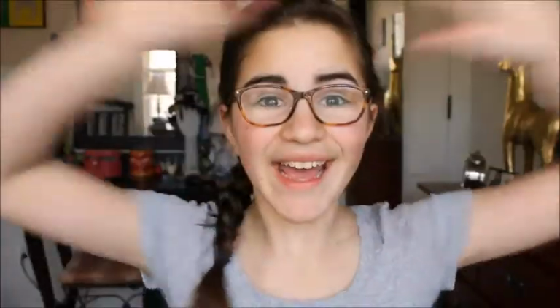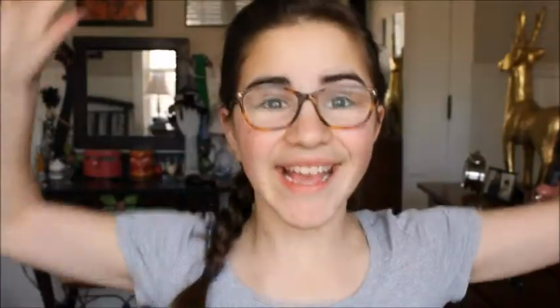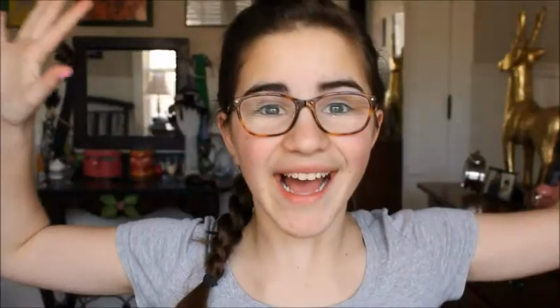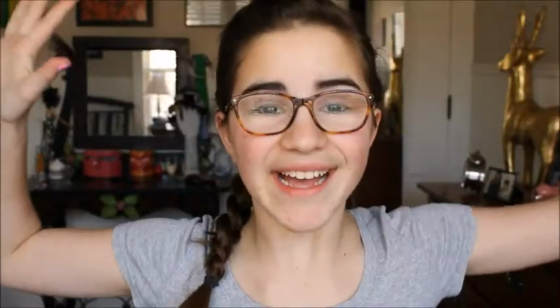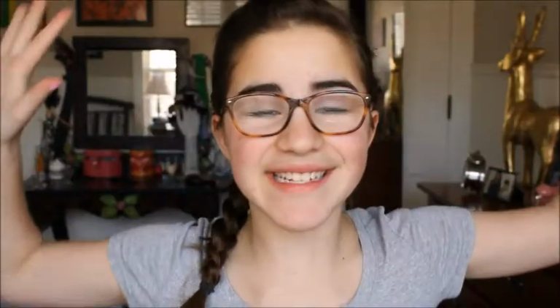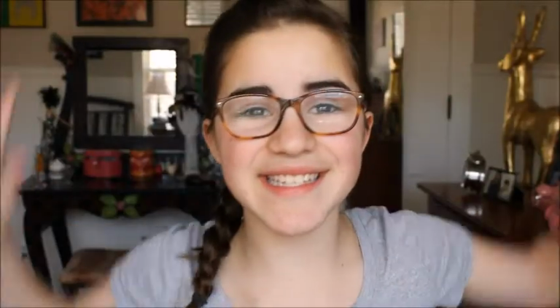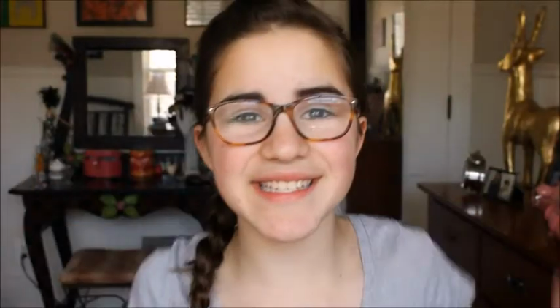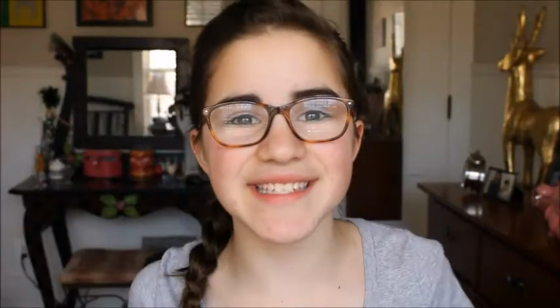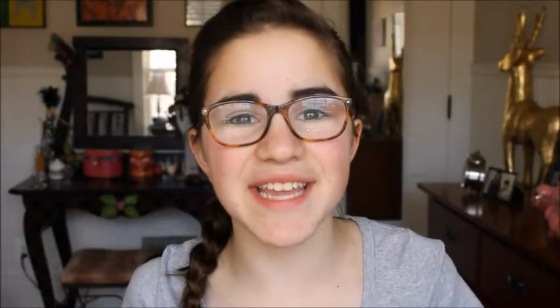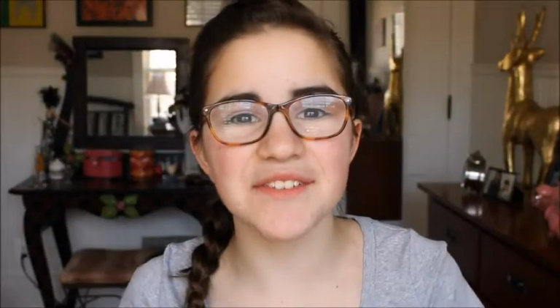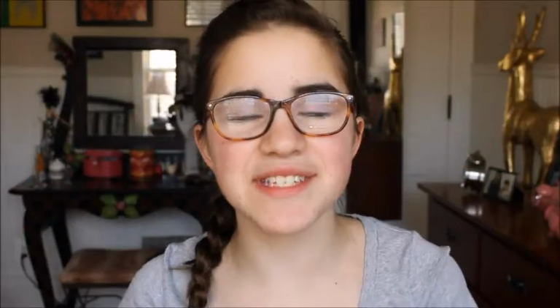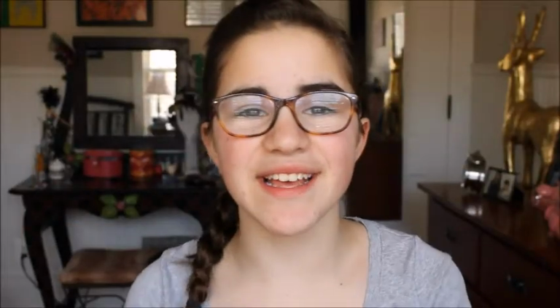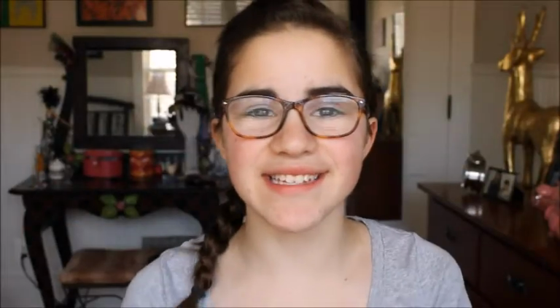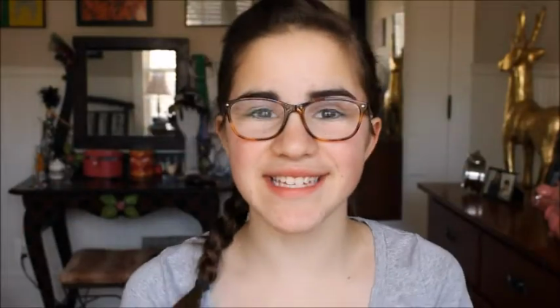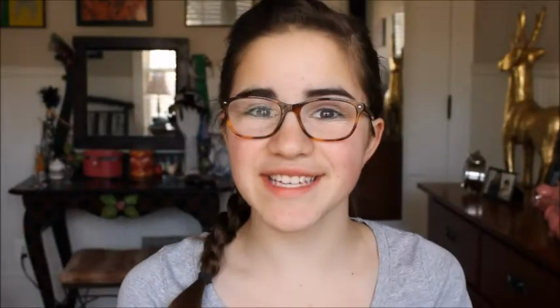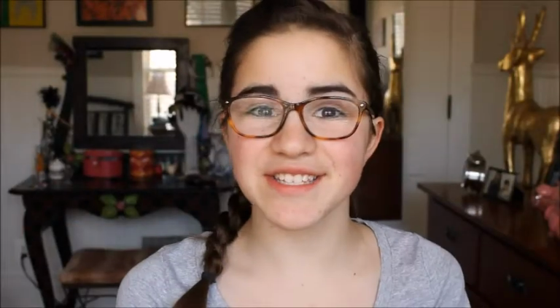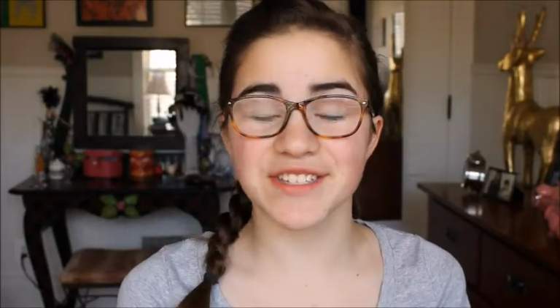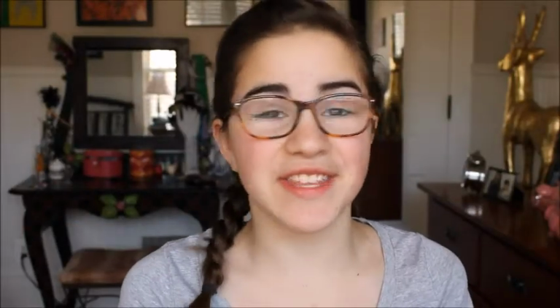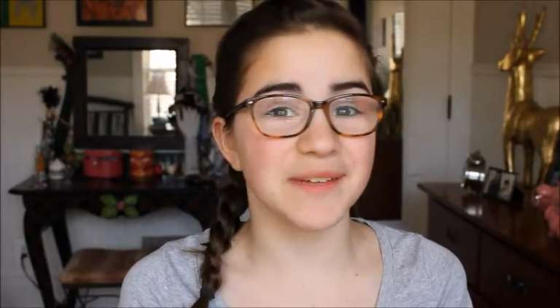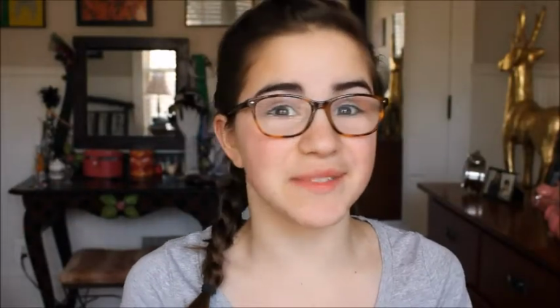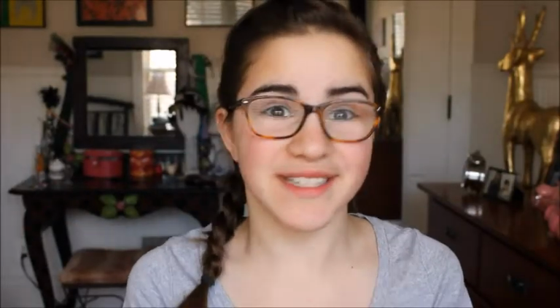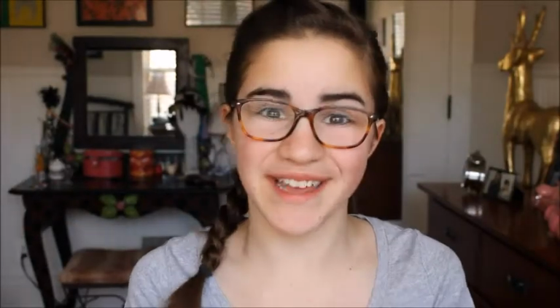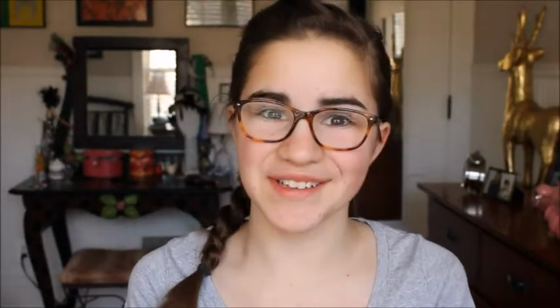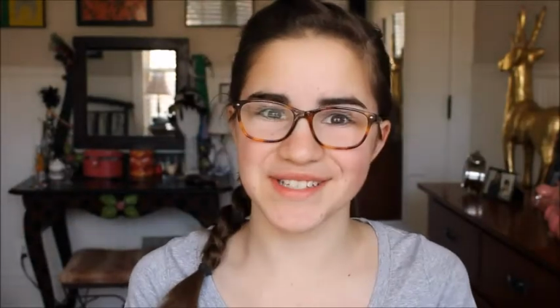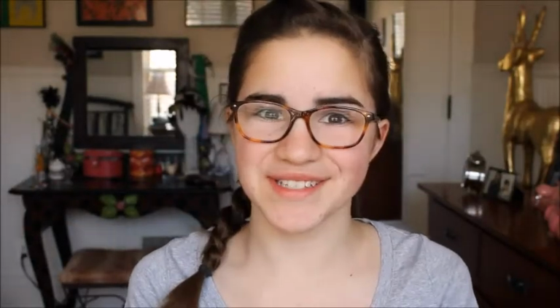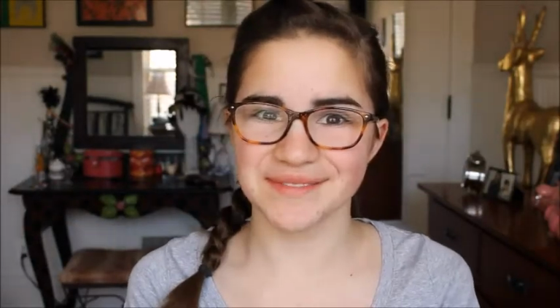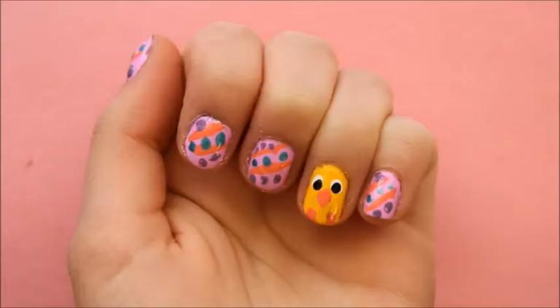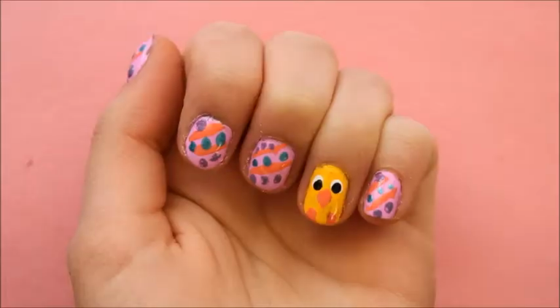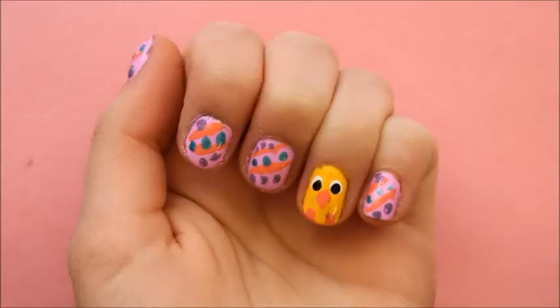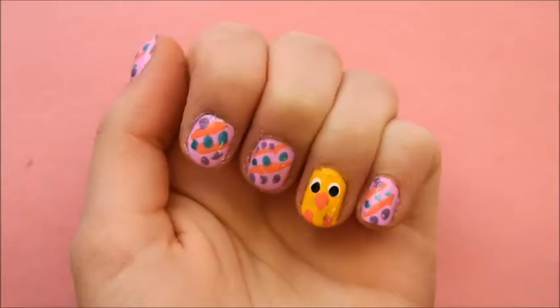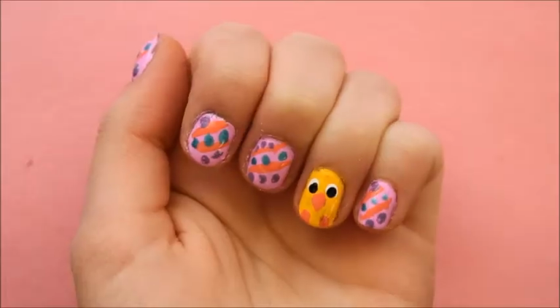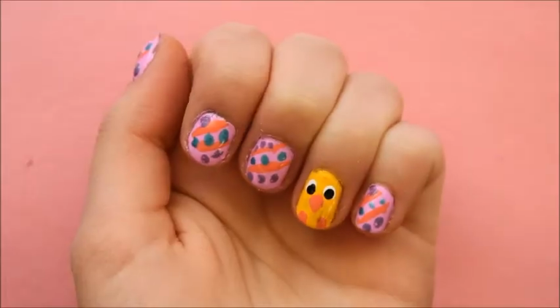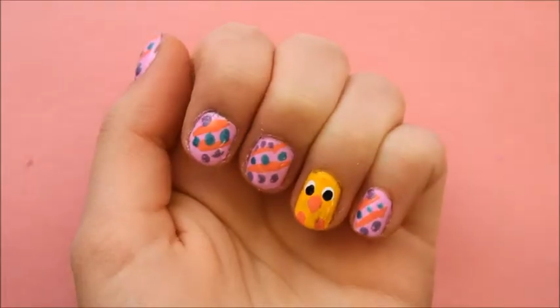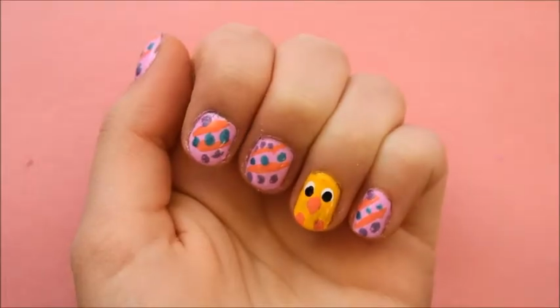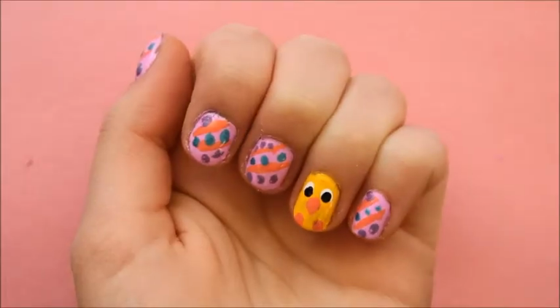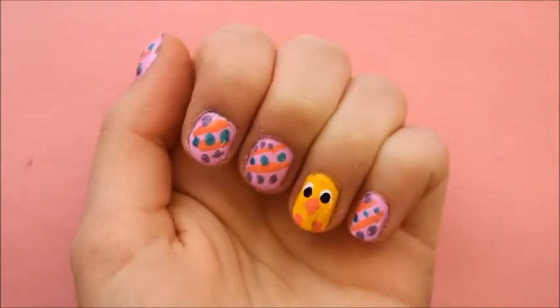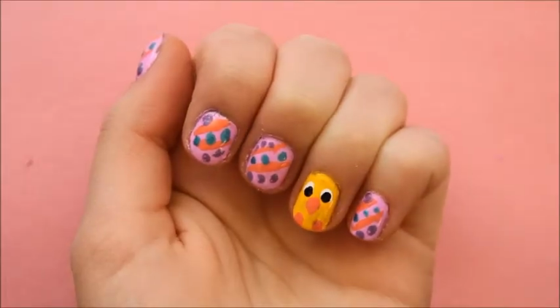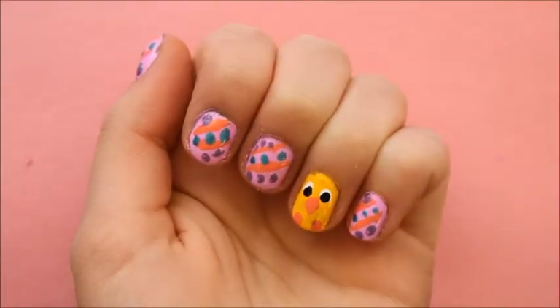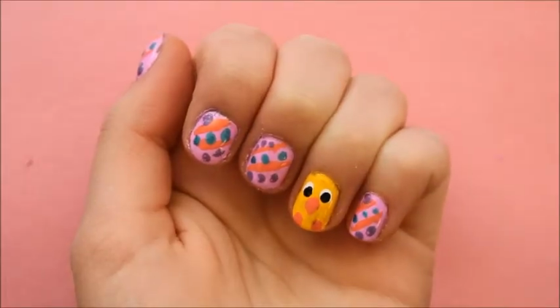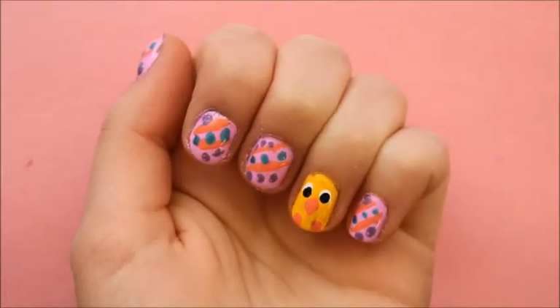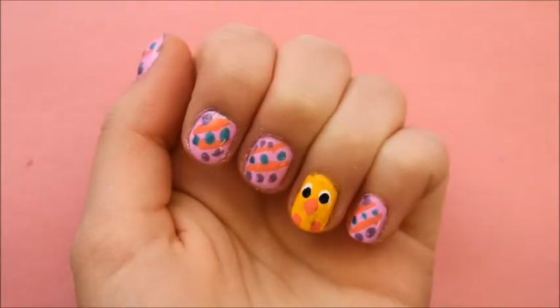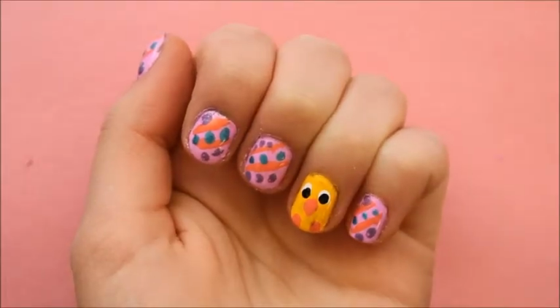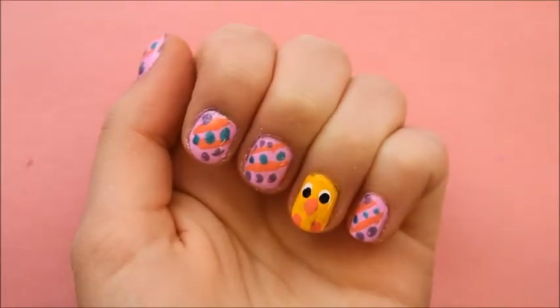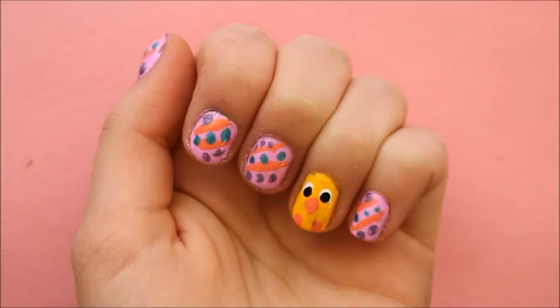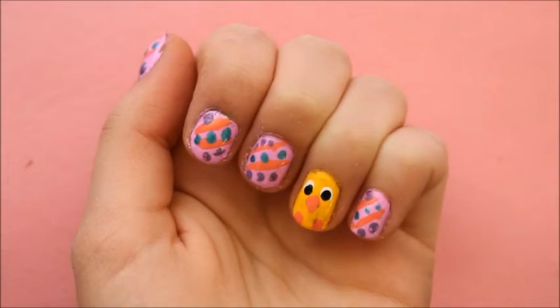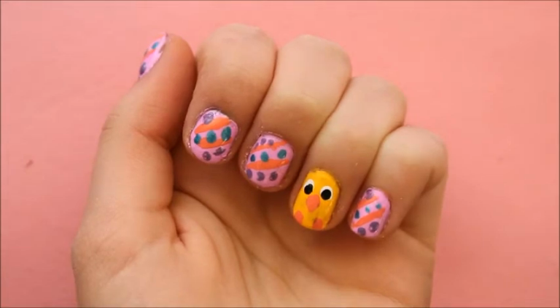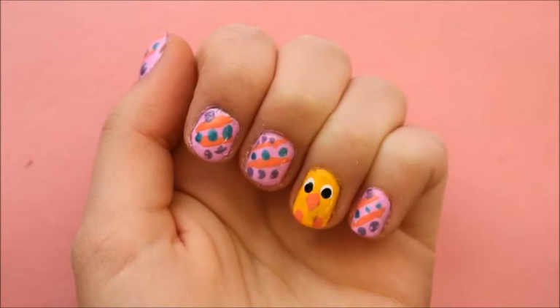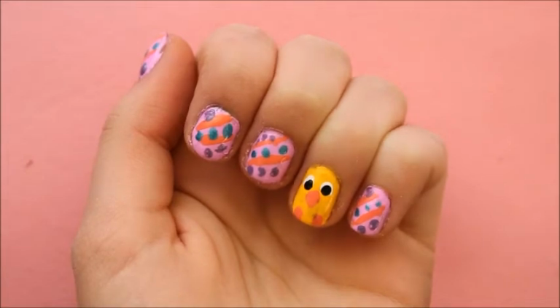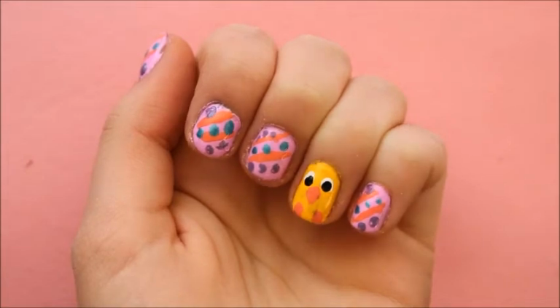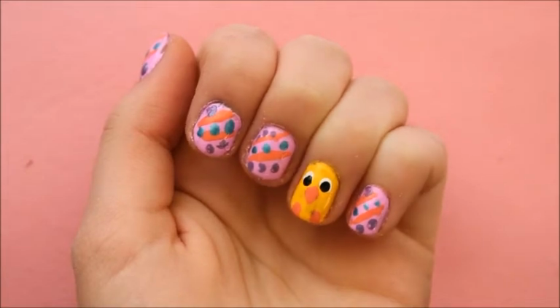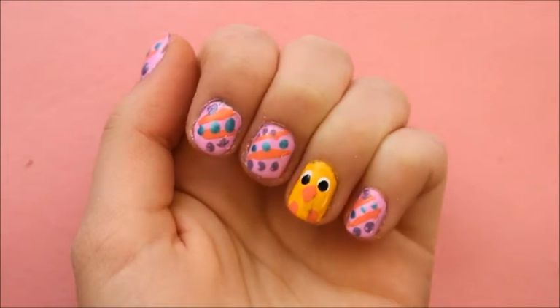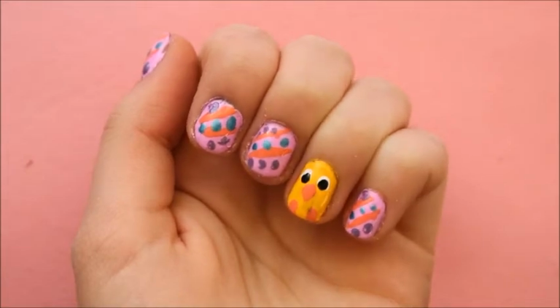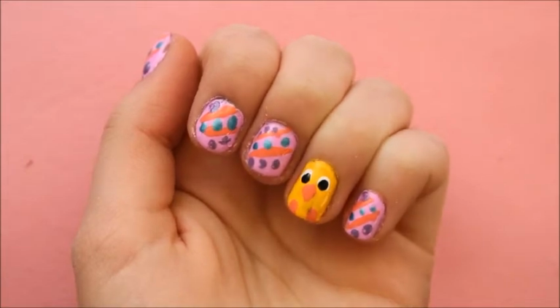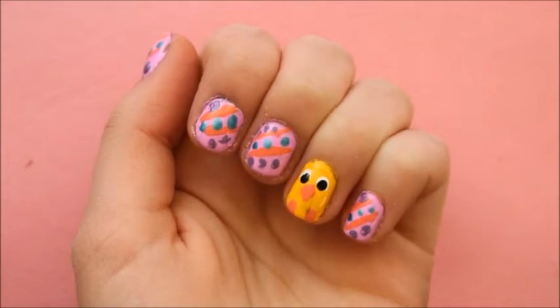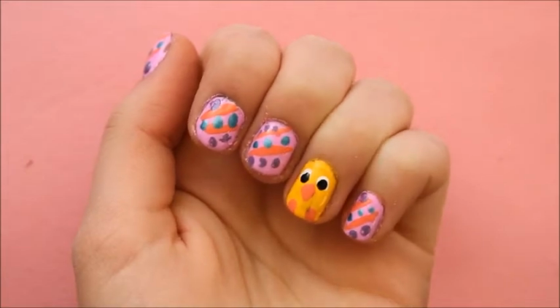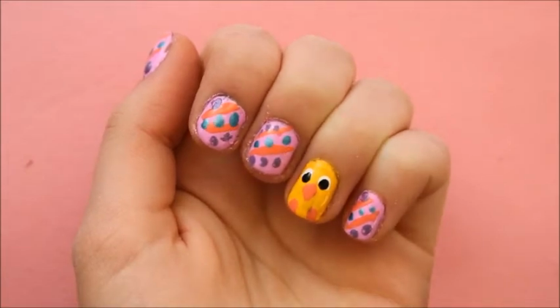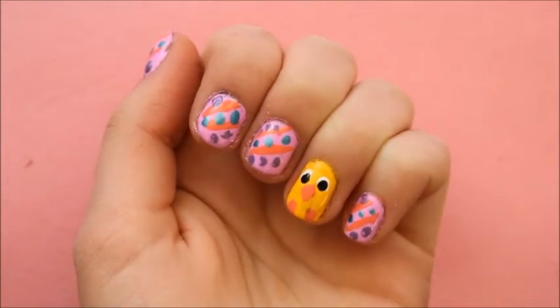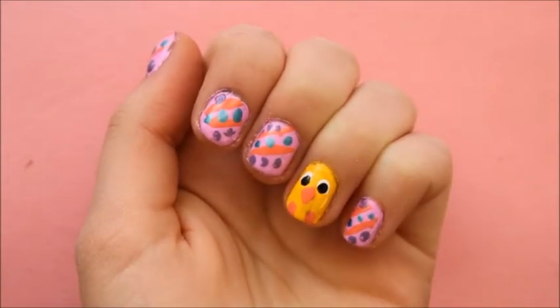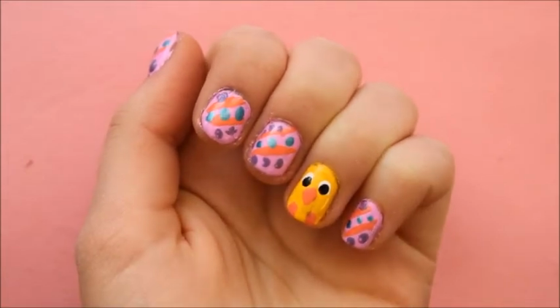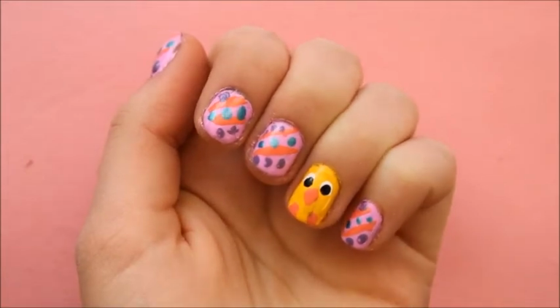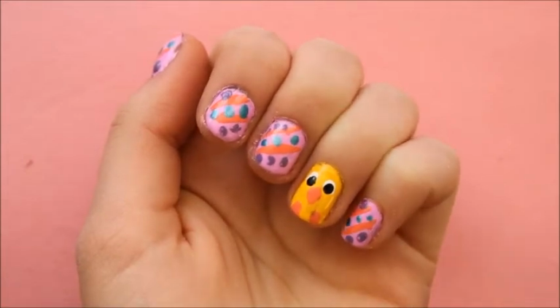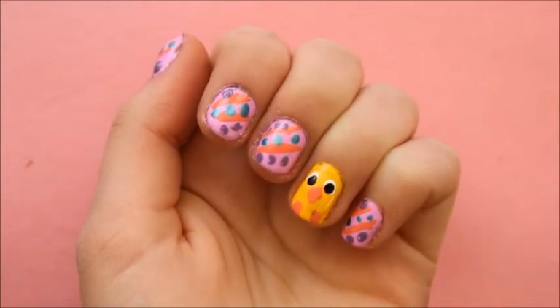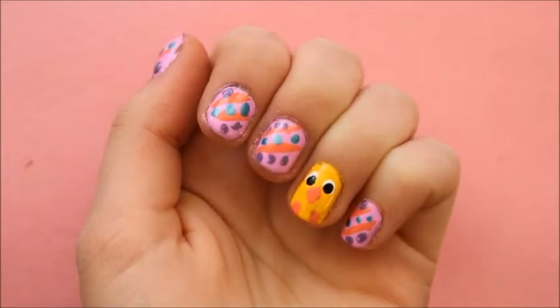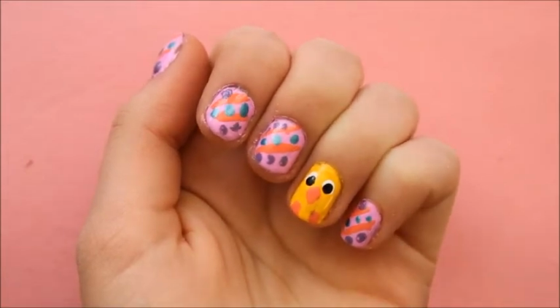Hey guys! This is Davis does Easter themed nails. The bright colors in this nail style are great for spring and obviously Easter.